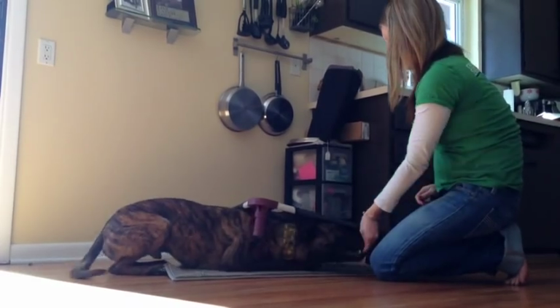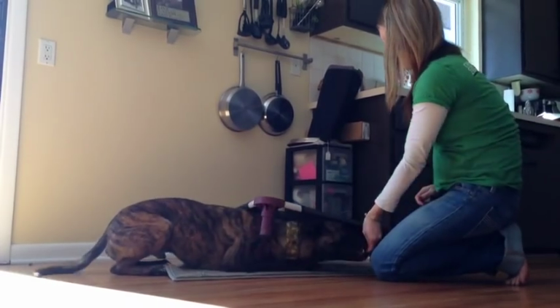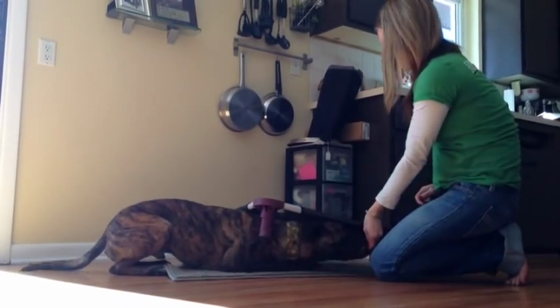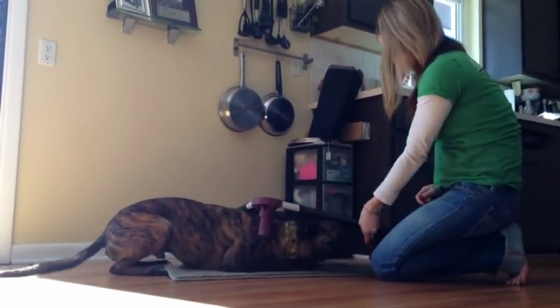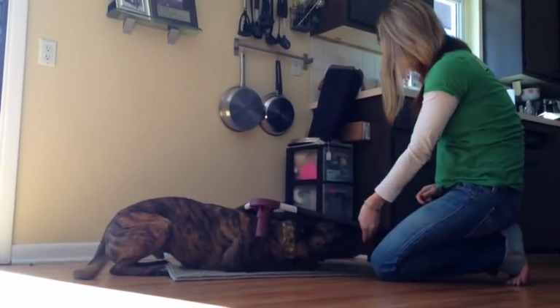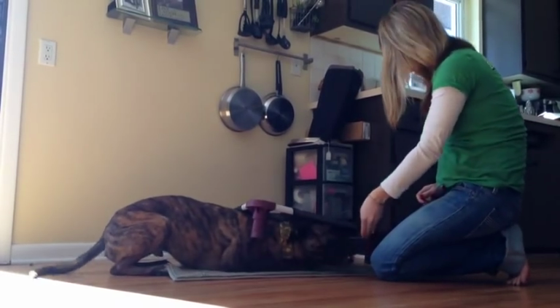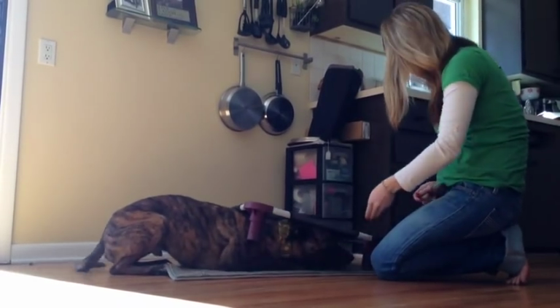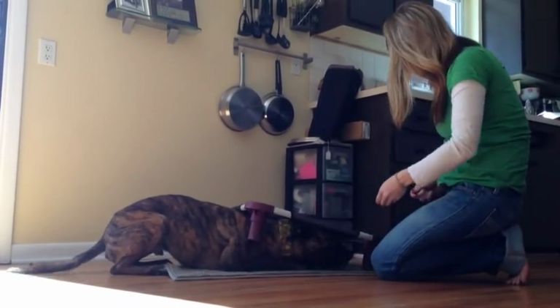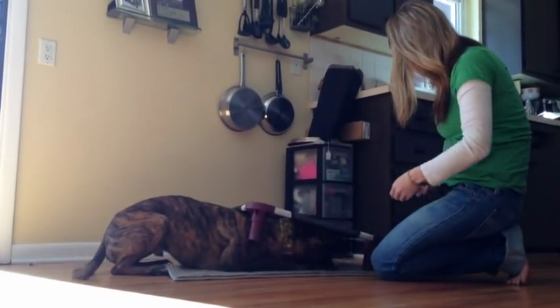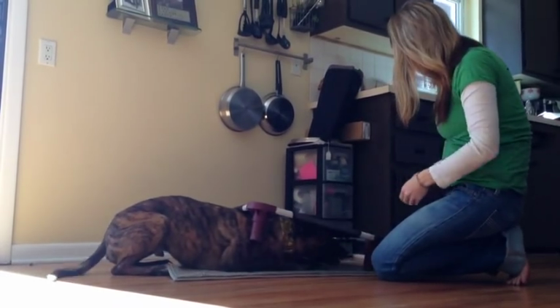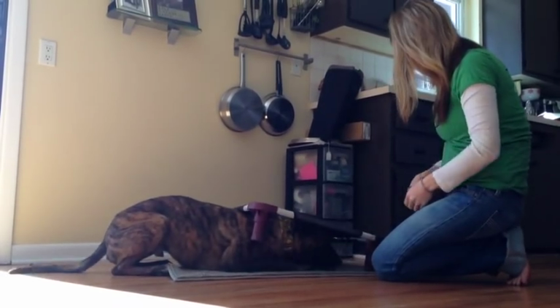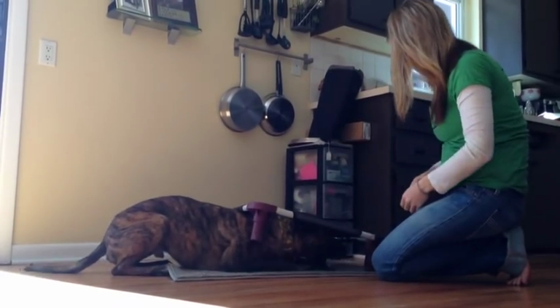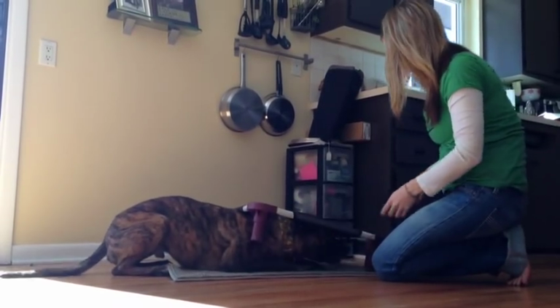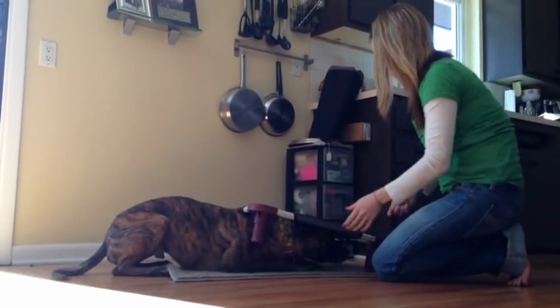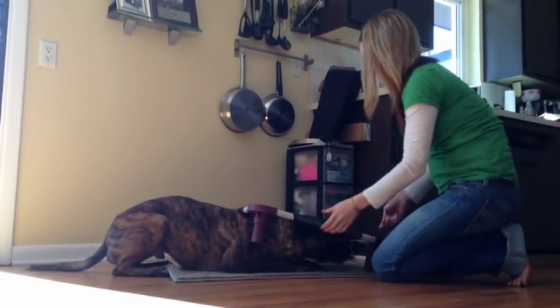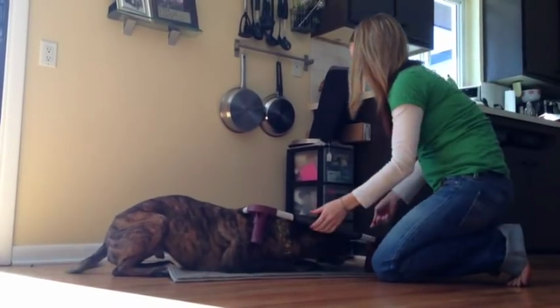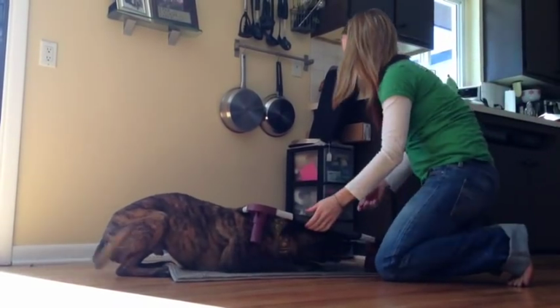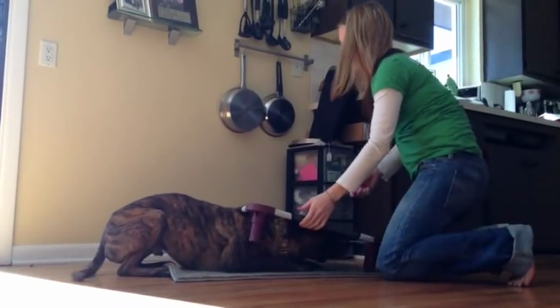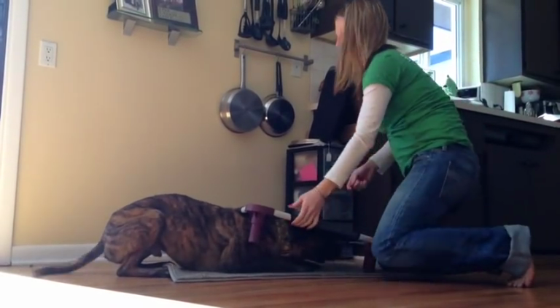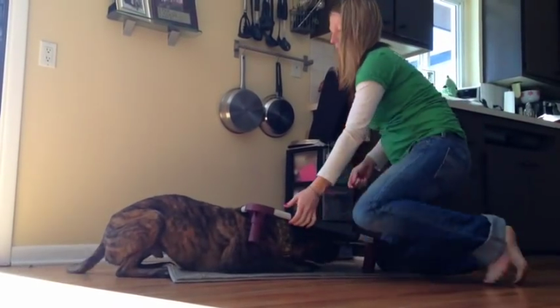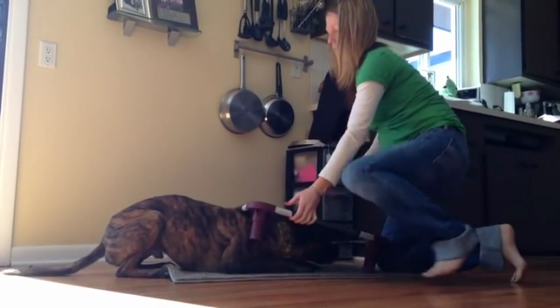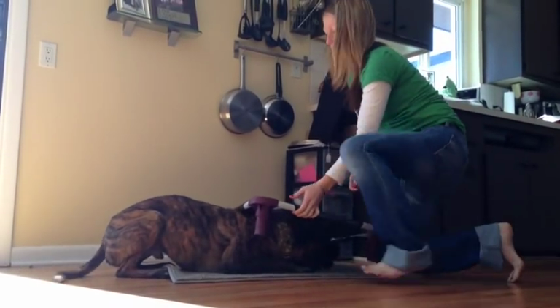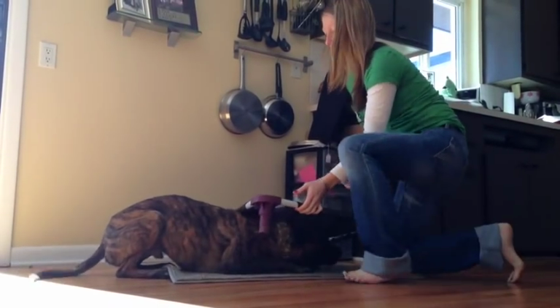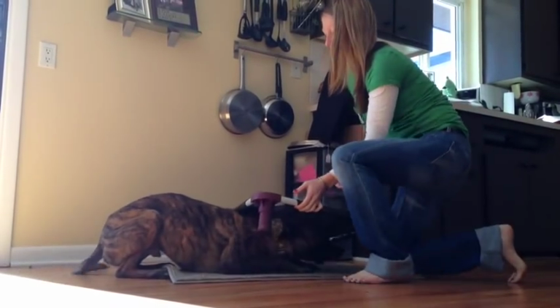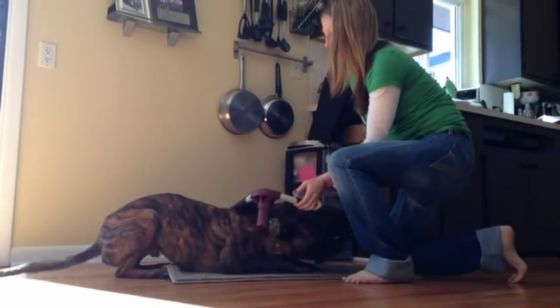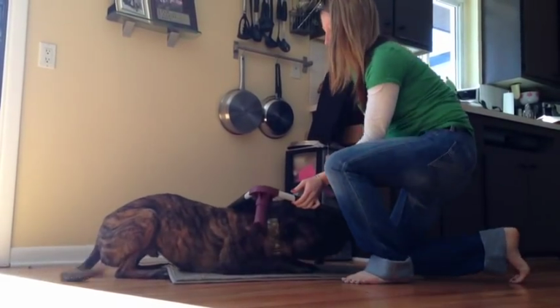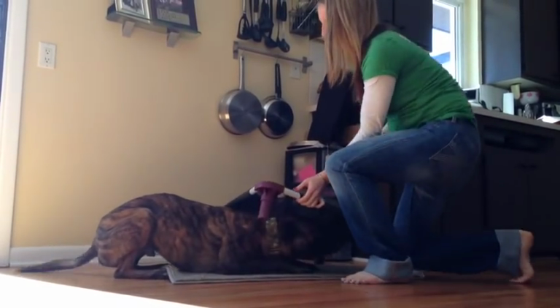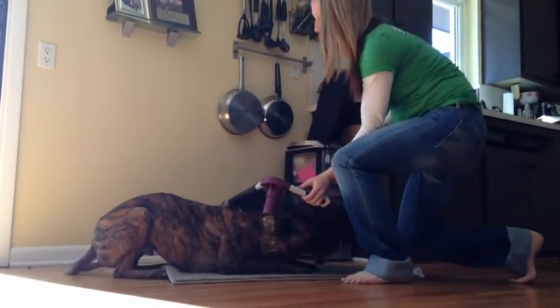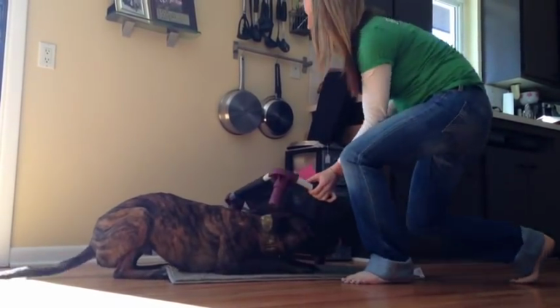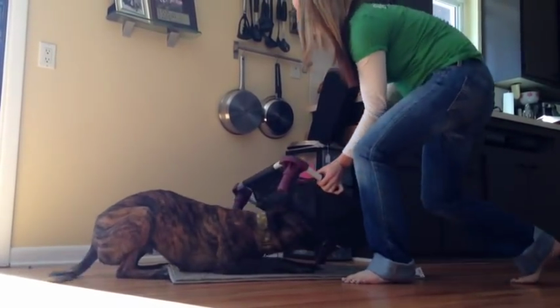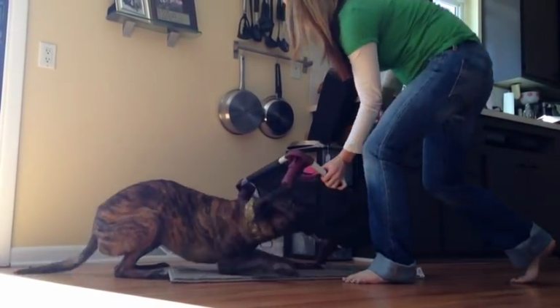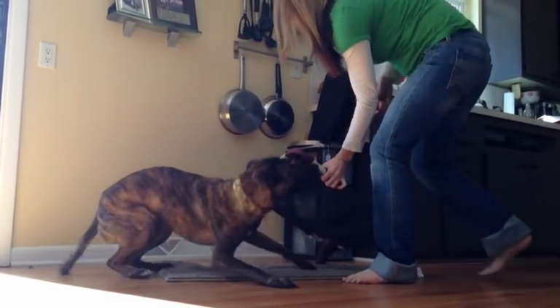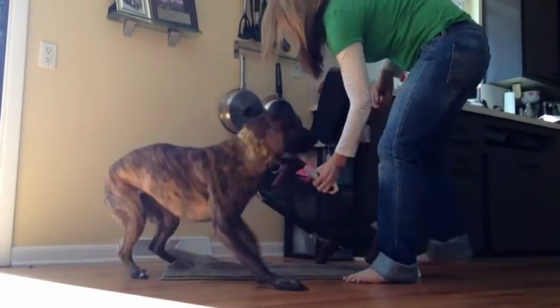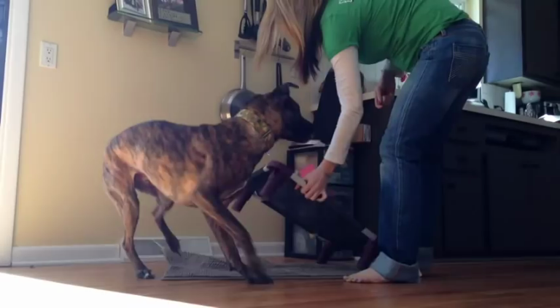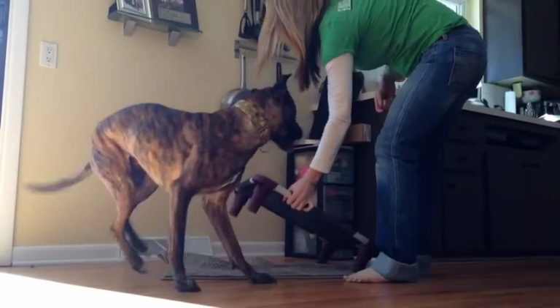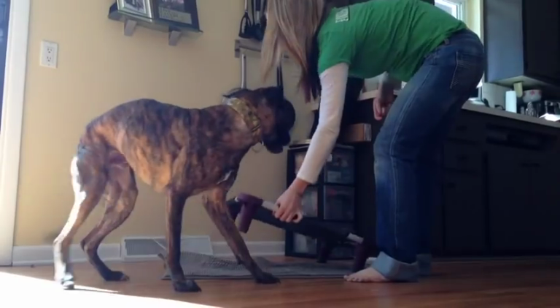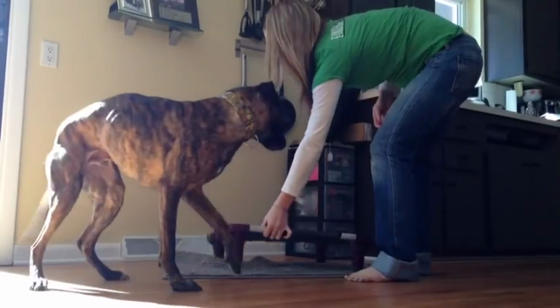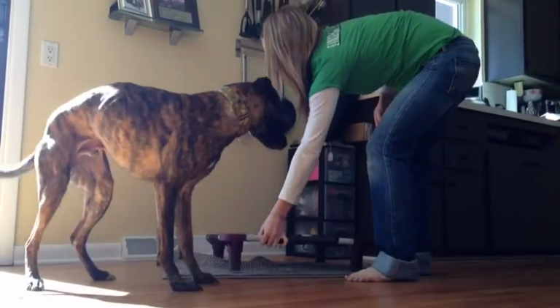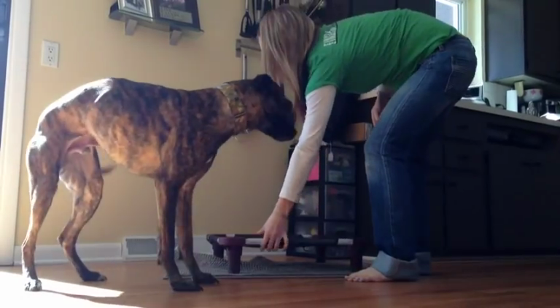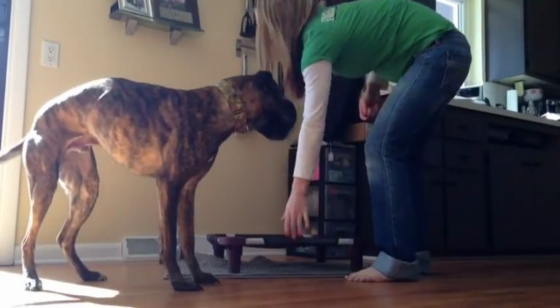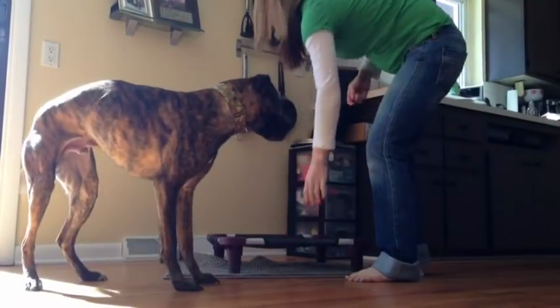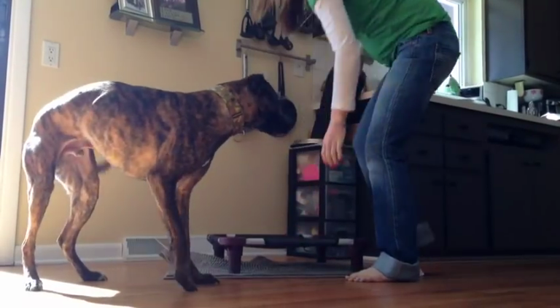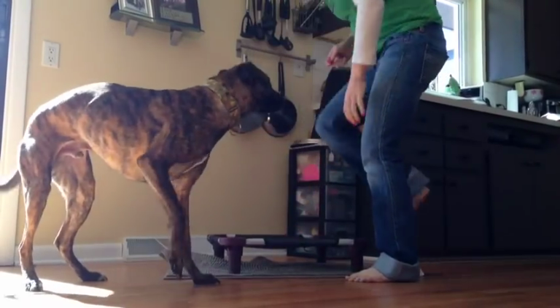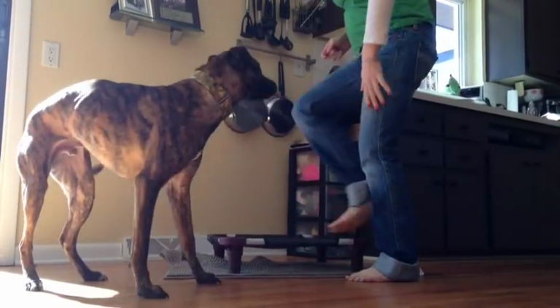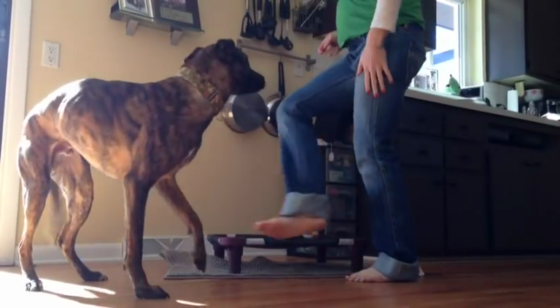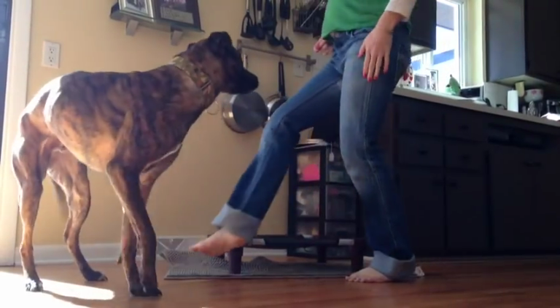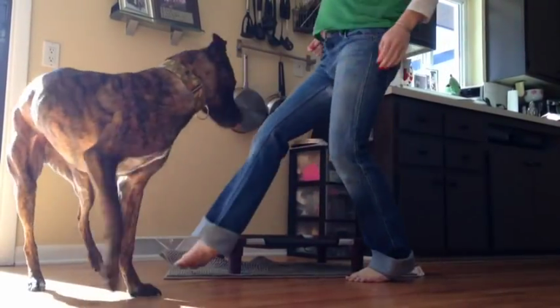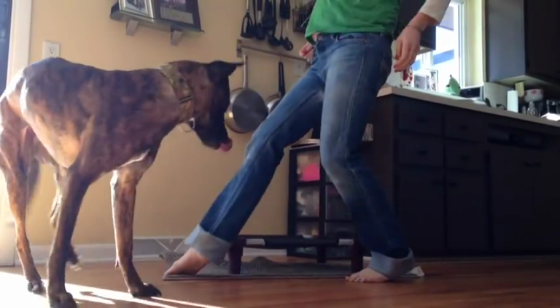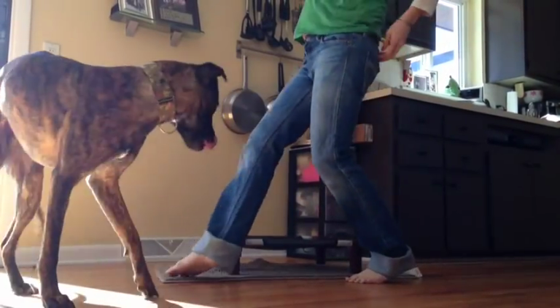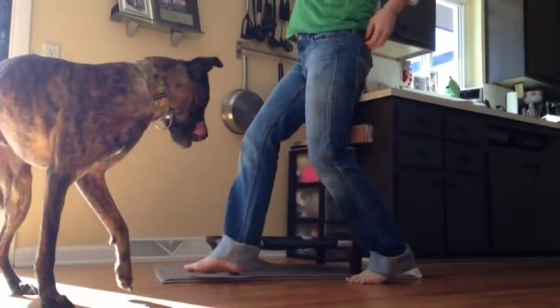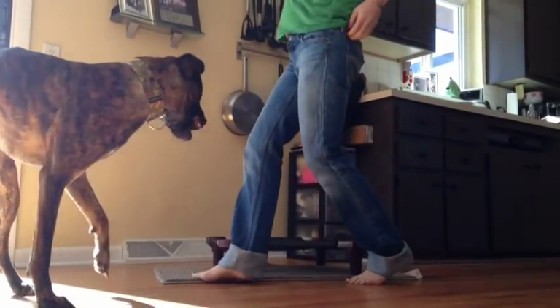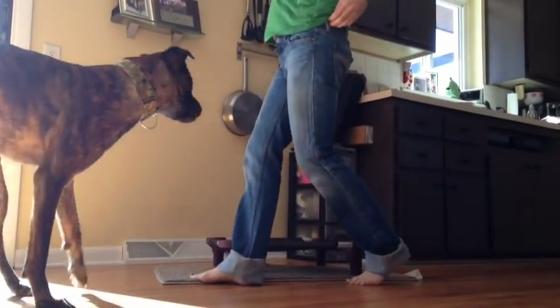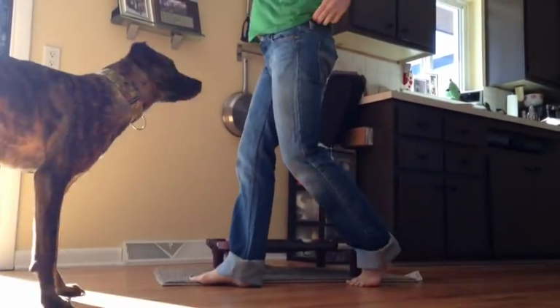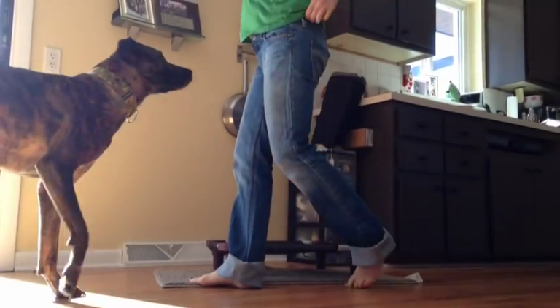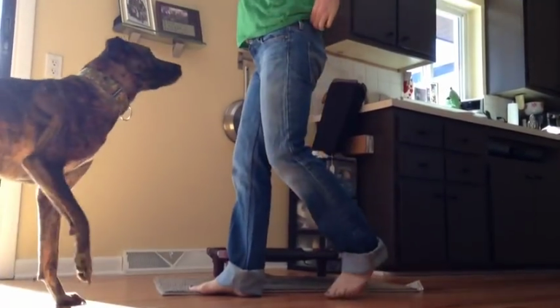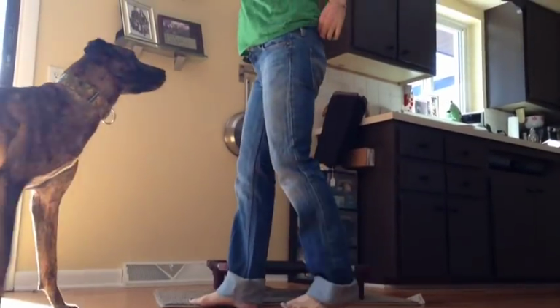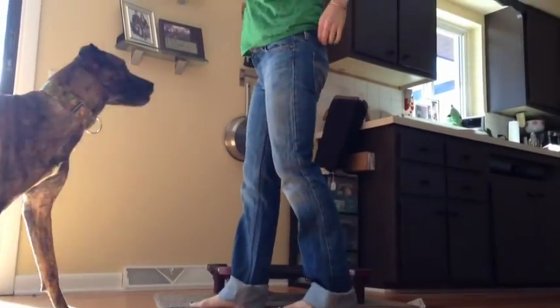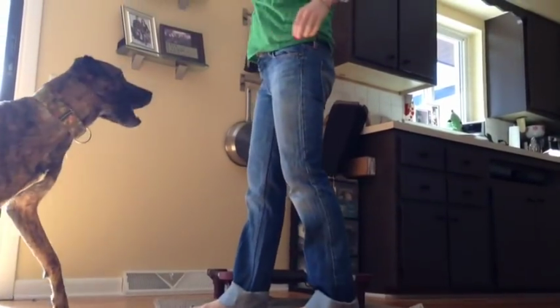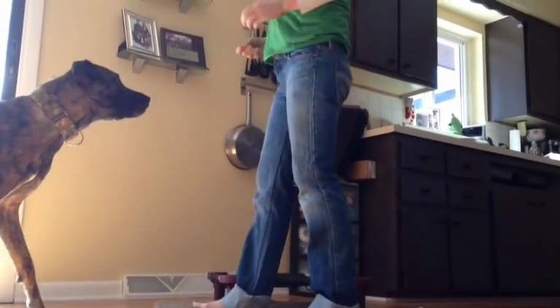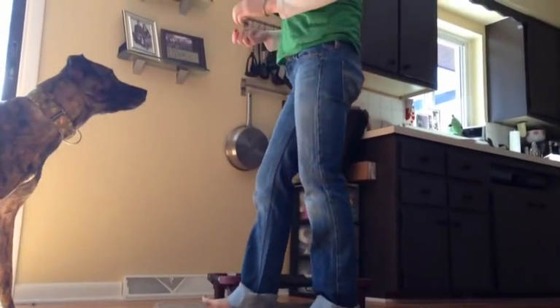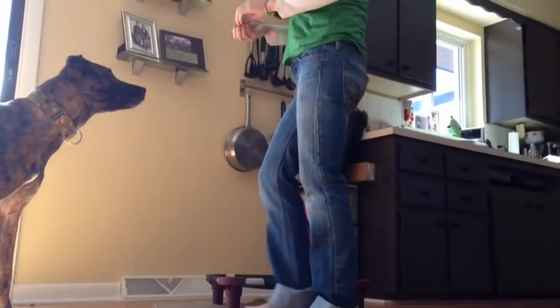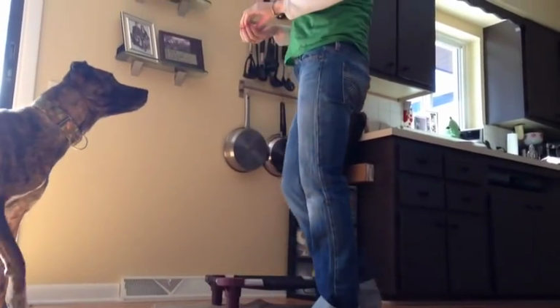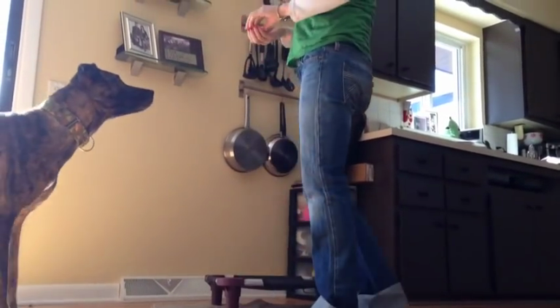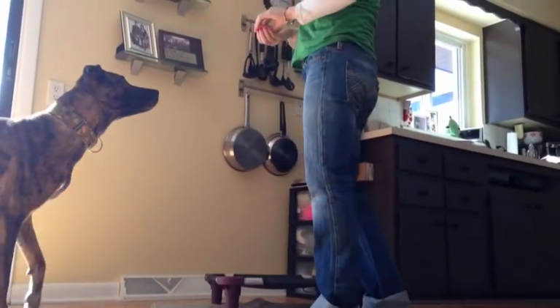Once he's doing this without much coercion, I start to change the picture, so I'll stand up and ask him to do the same thing.